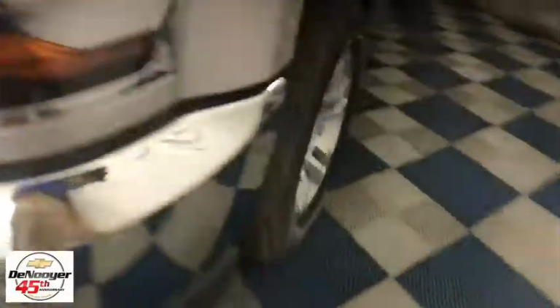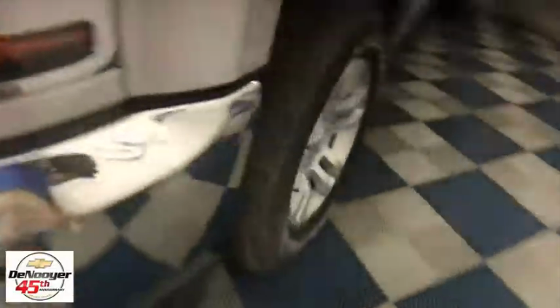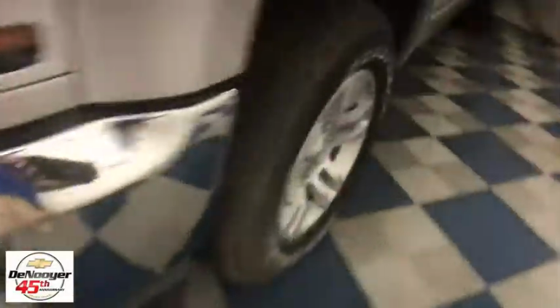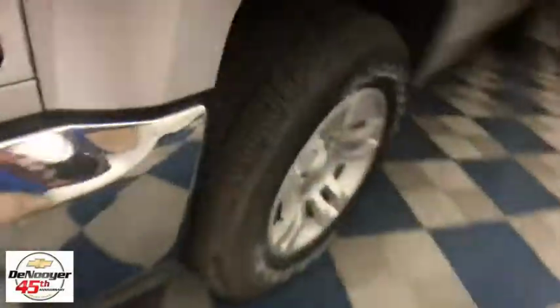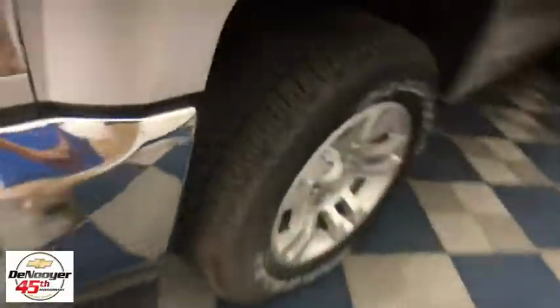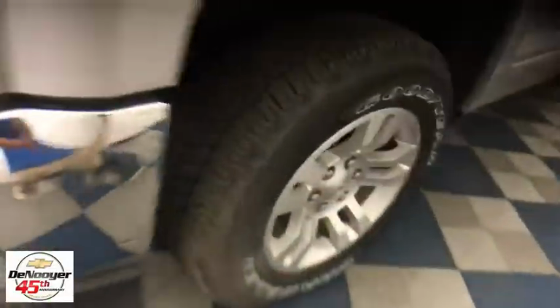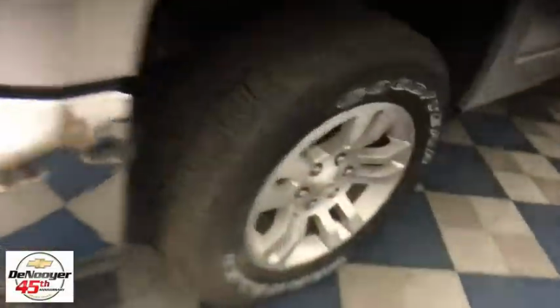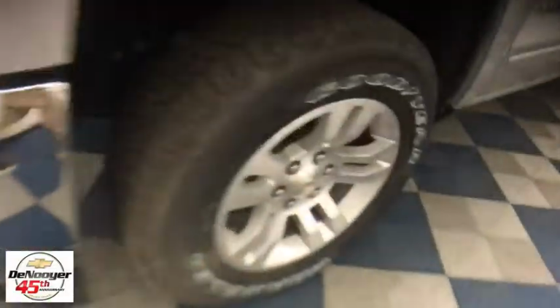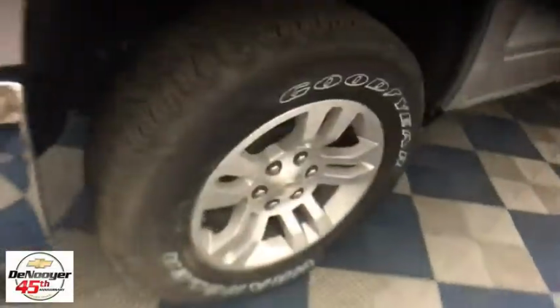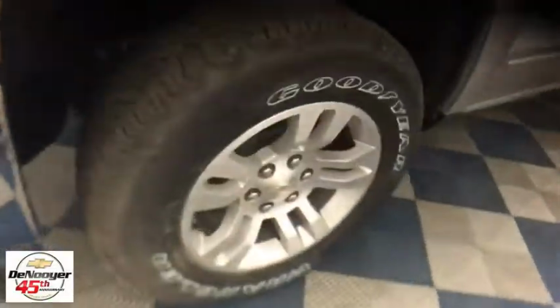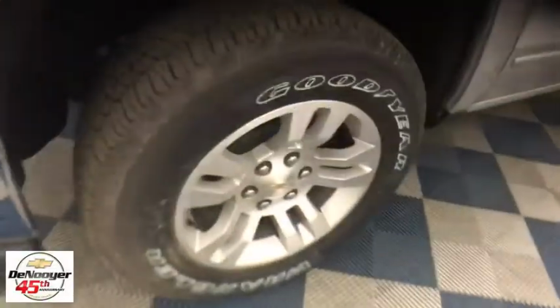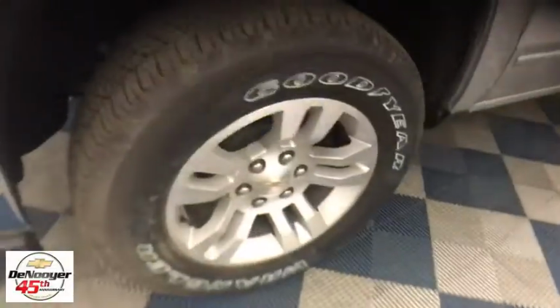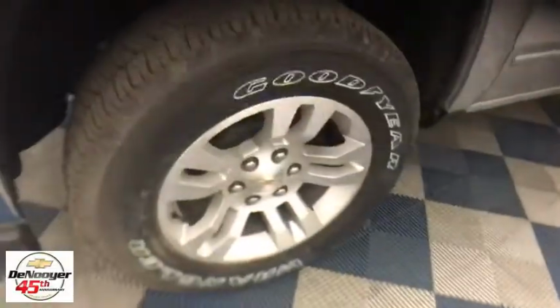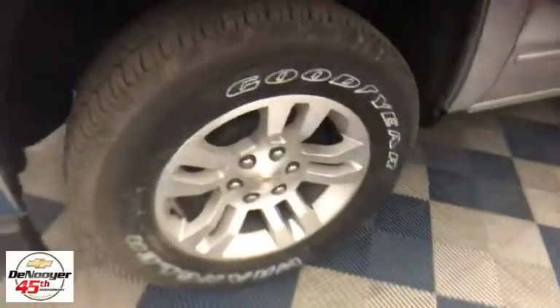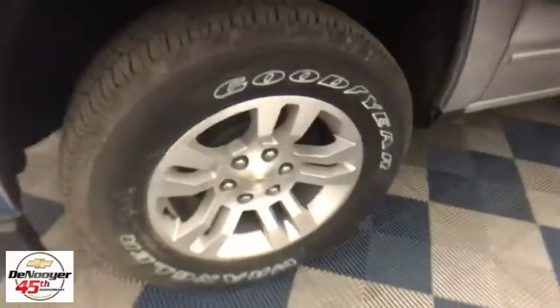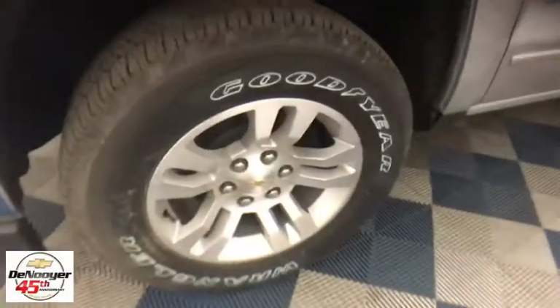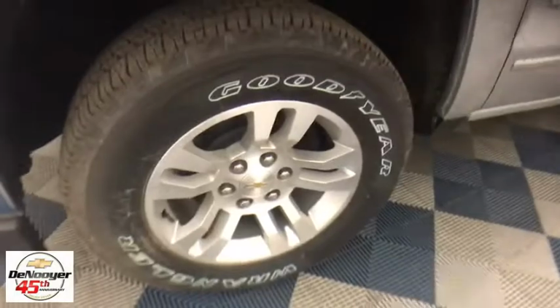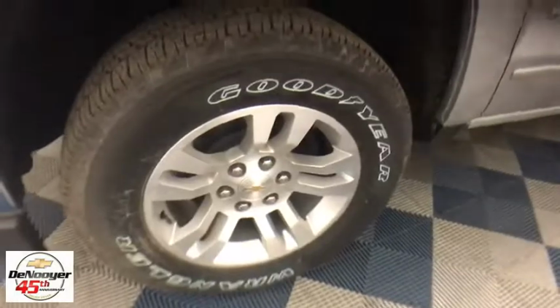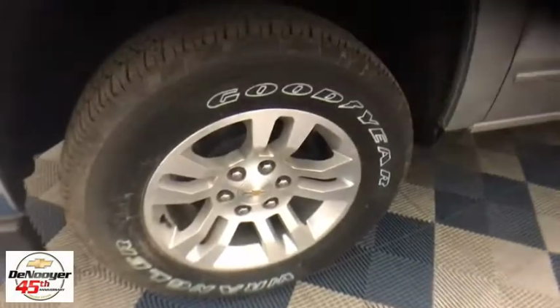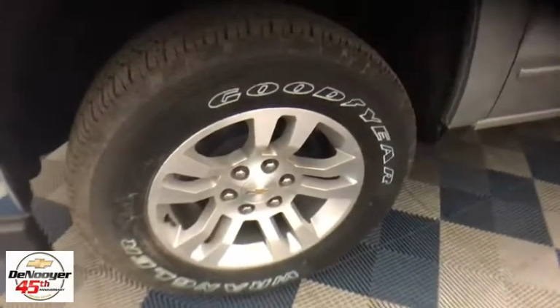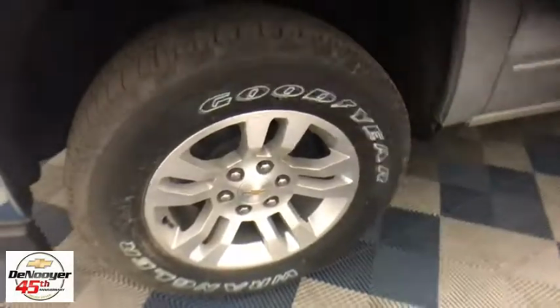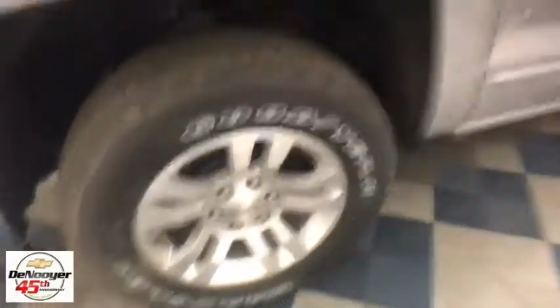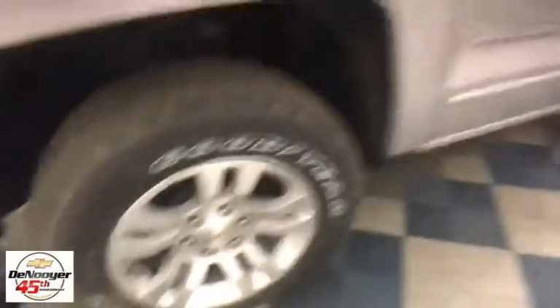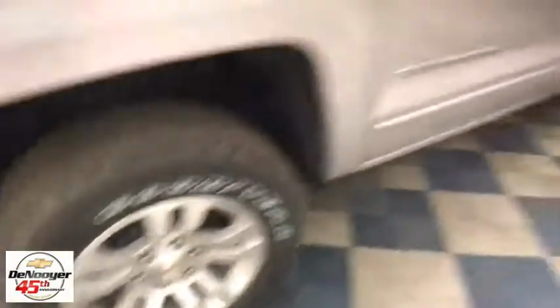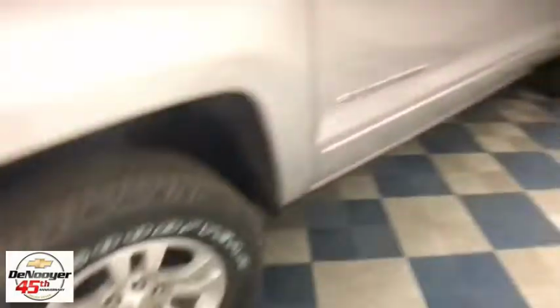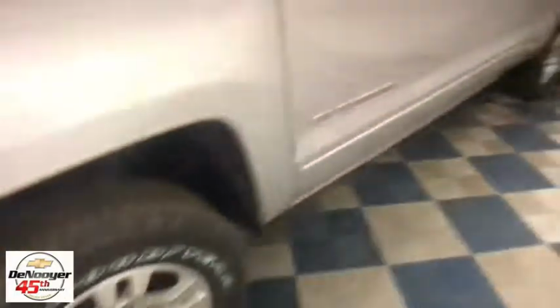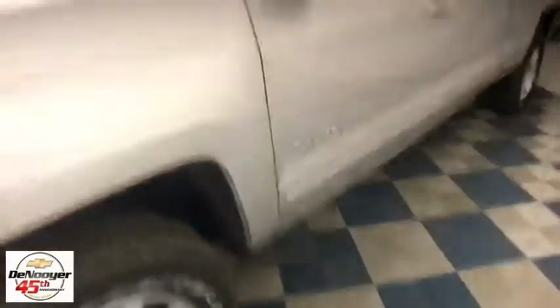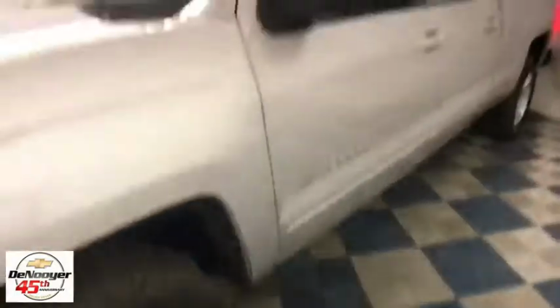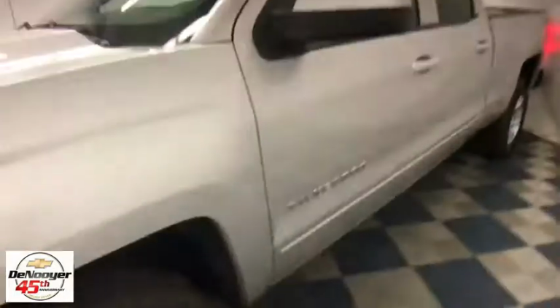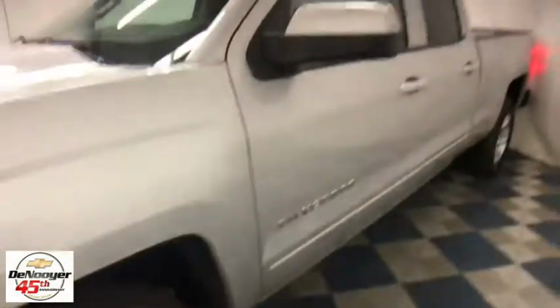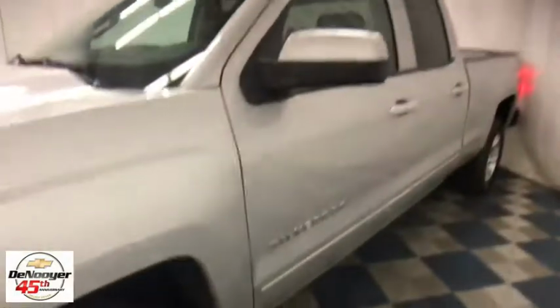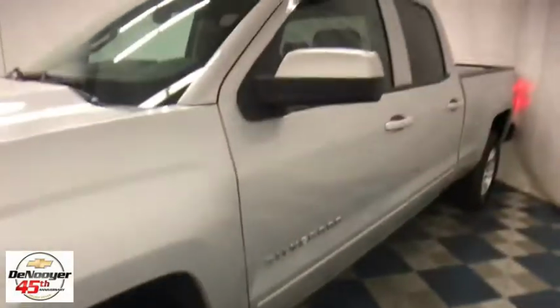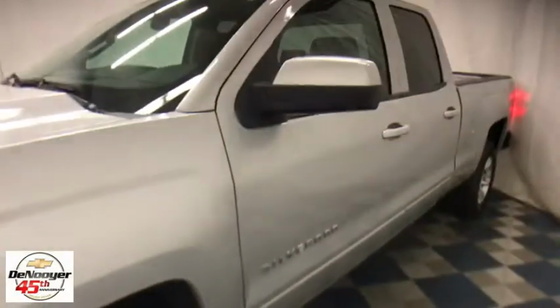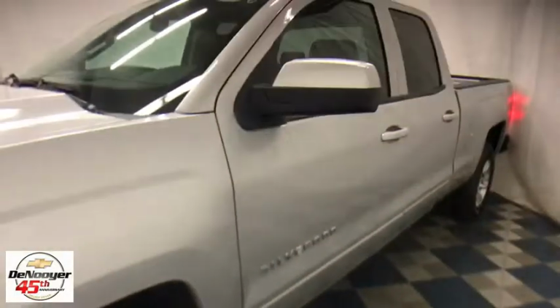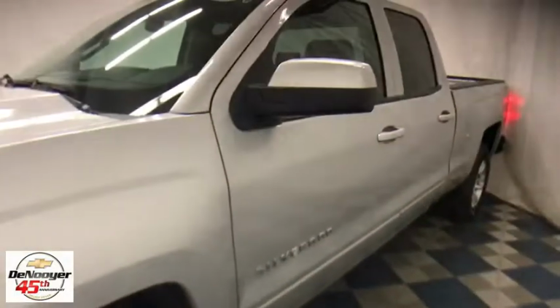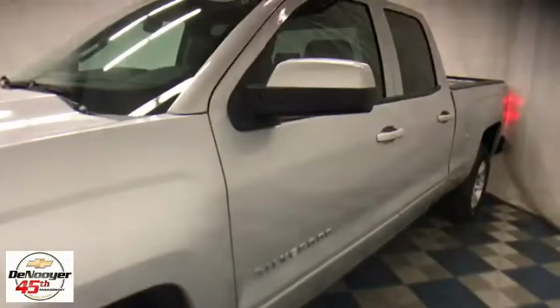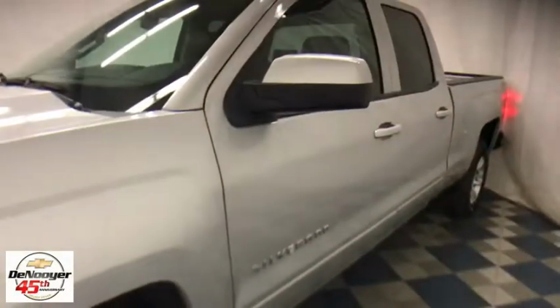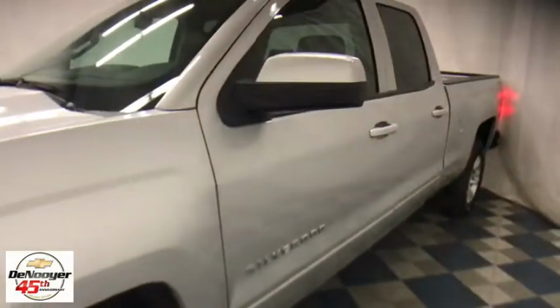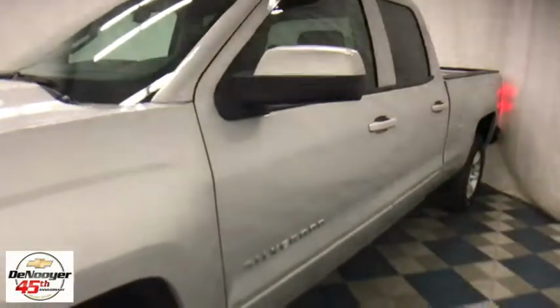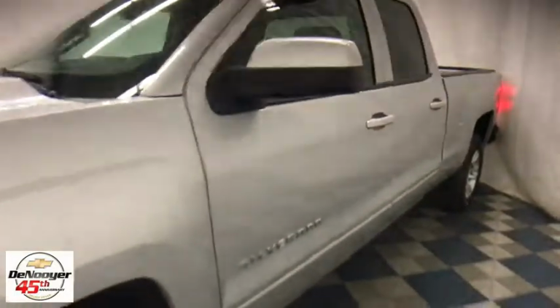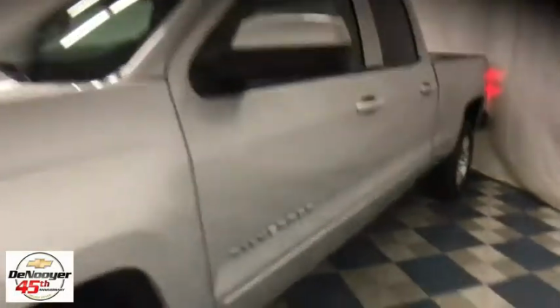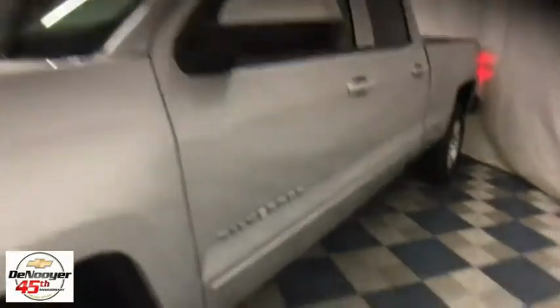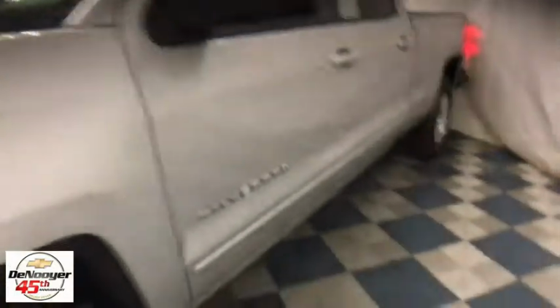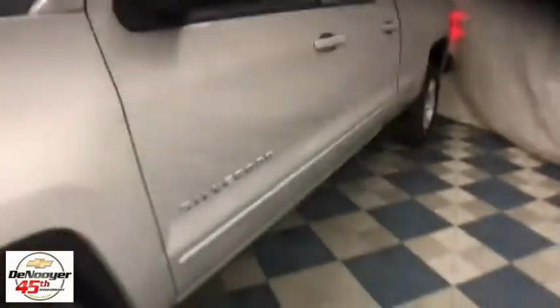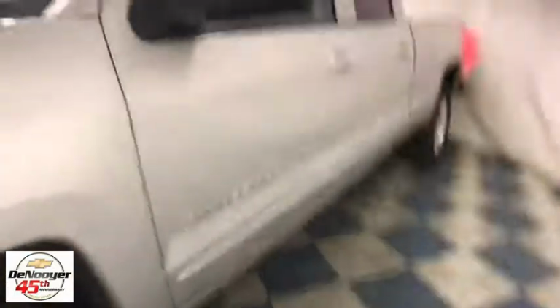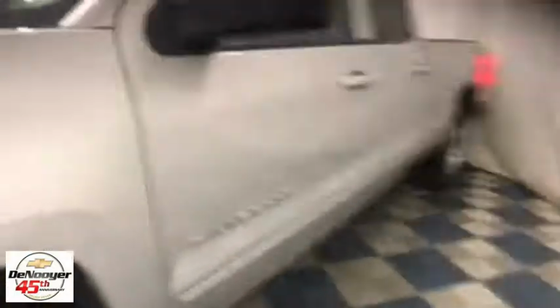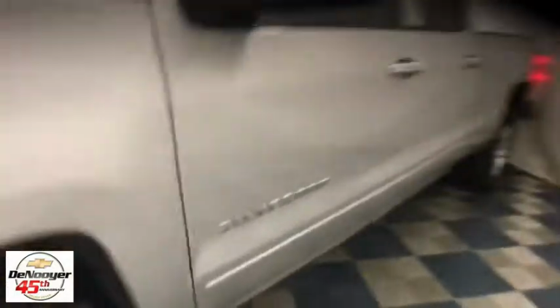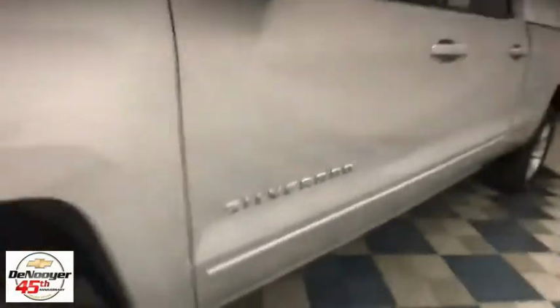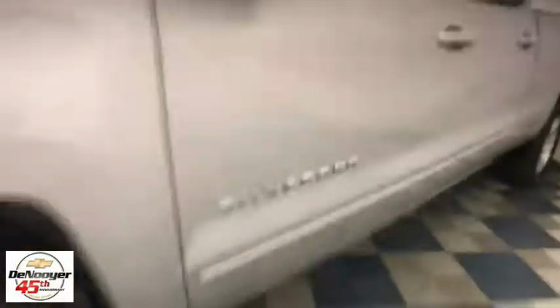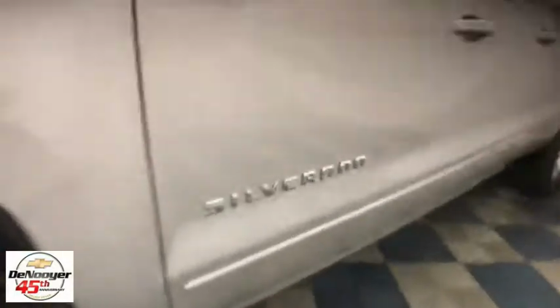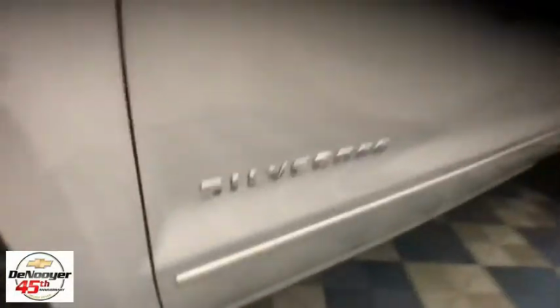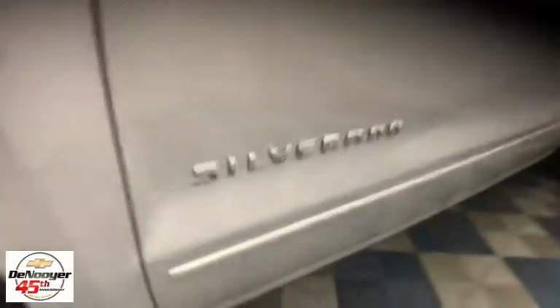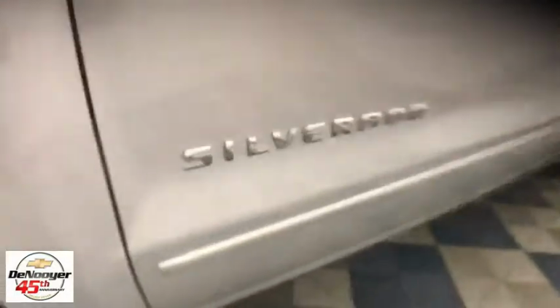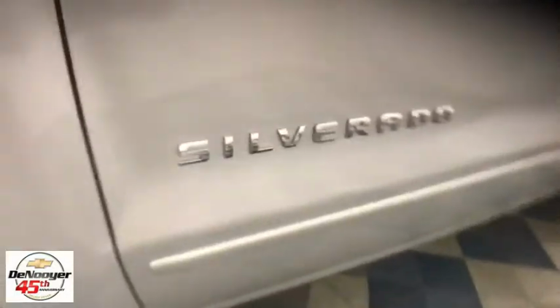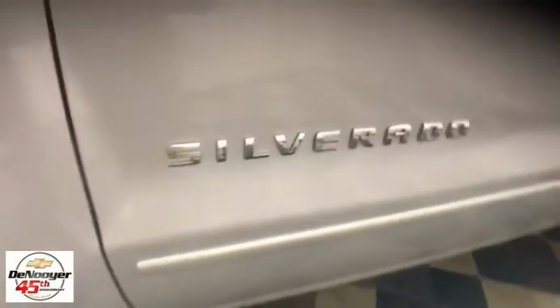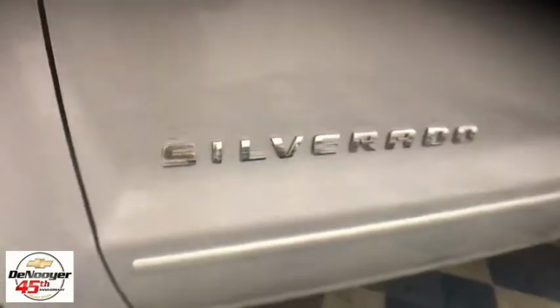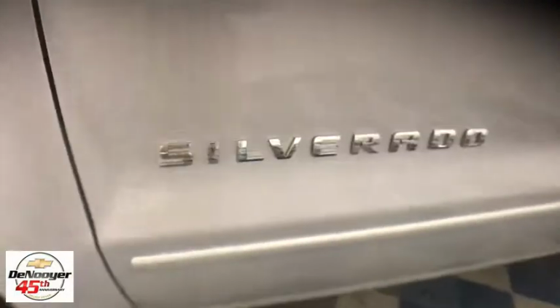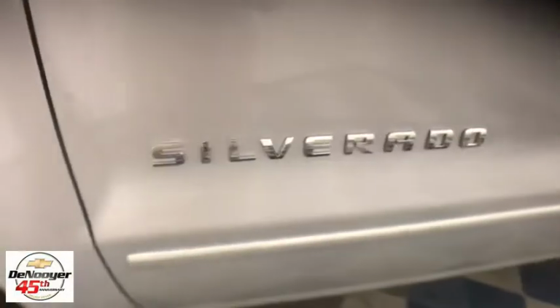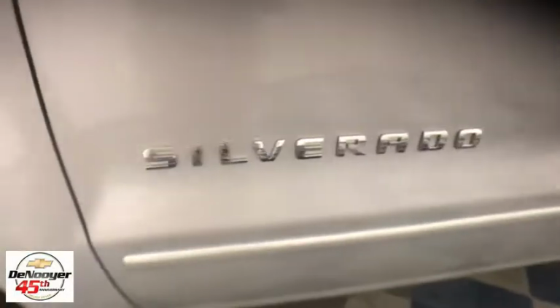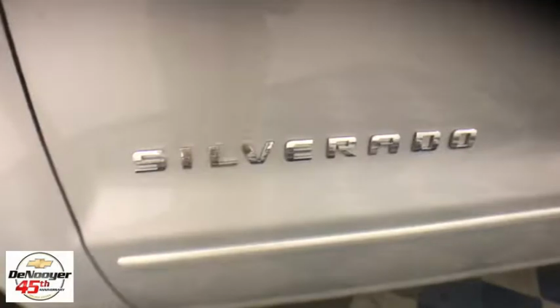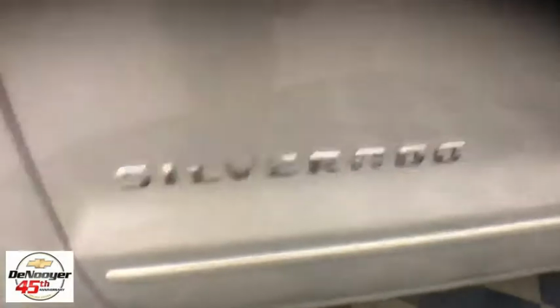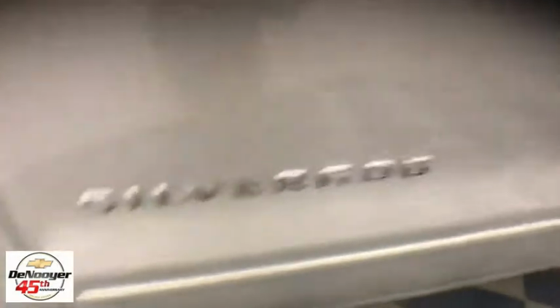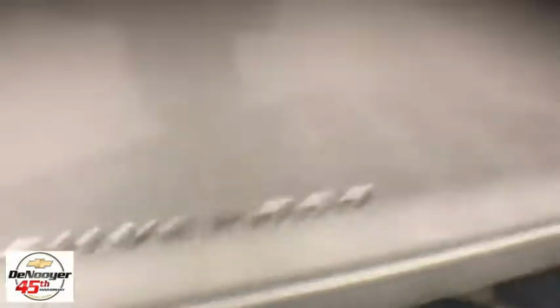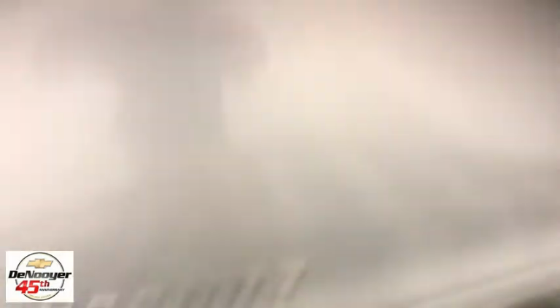Remote engine start. Steering wheel audio controls. Traction control. Dual airbags. Power steering. Four wheel disc brakes.